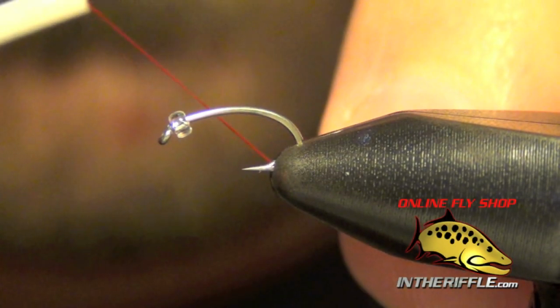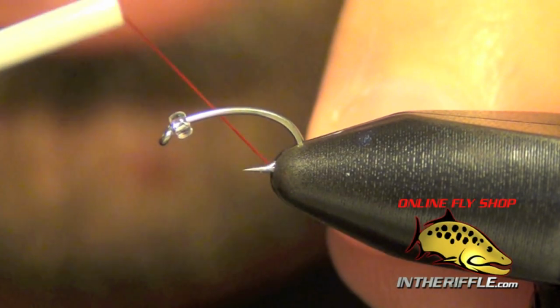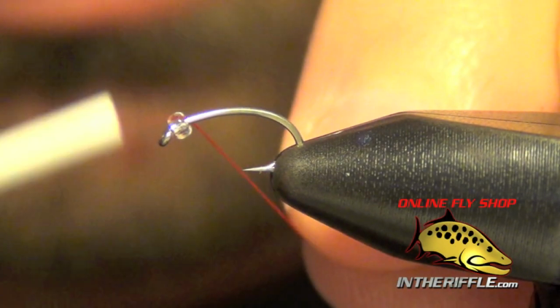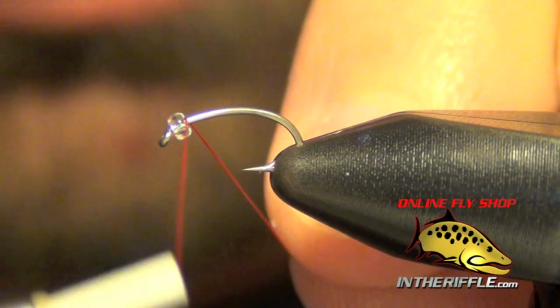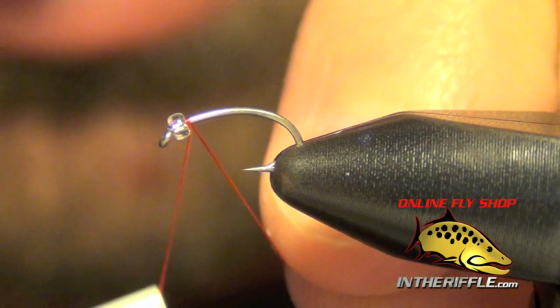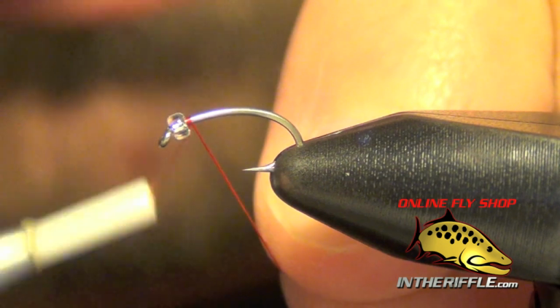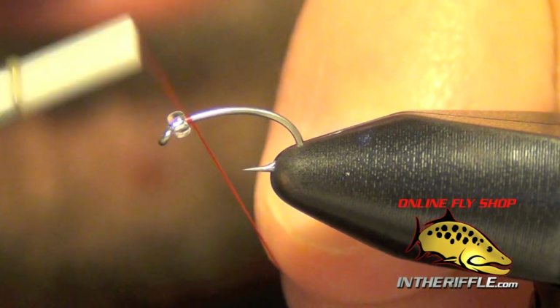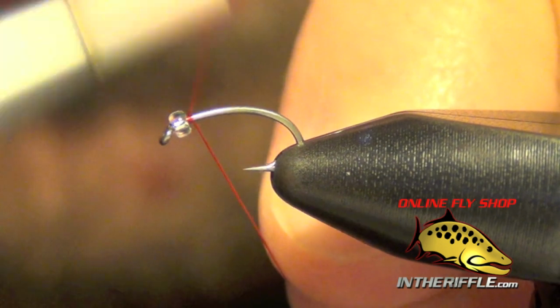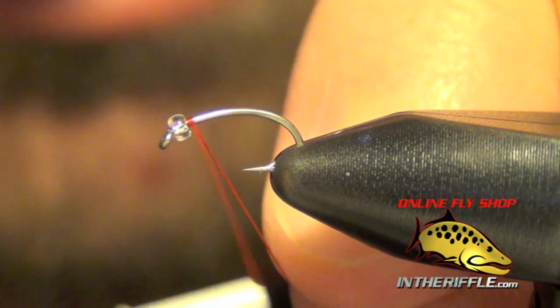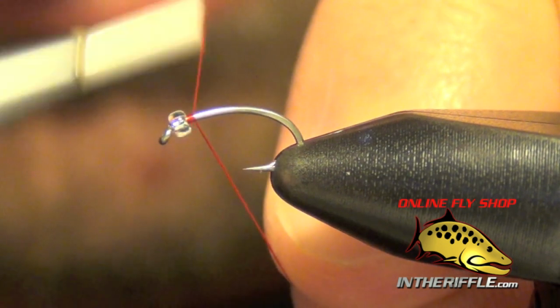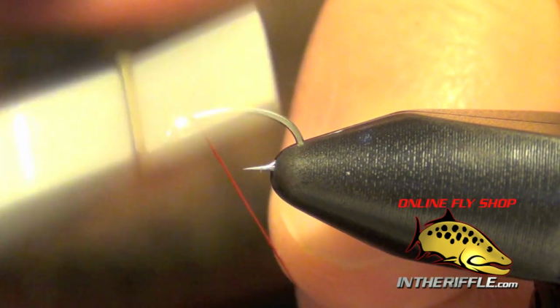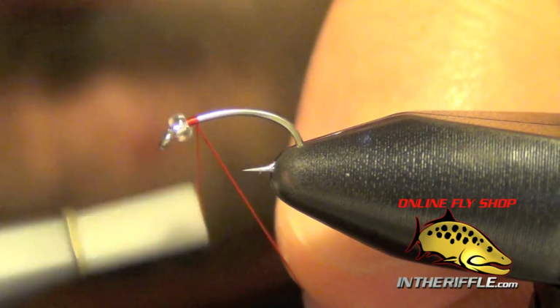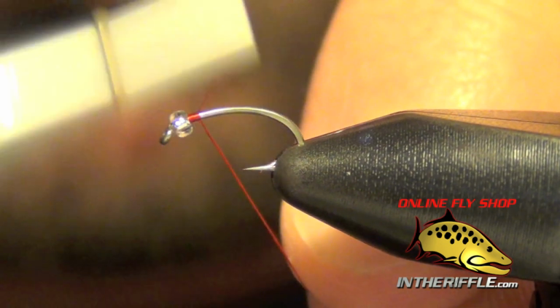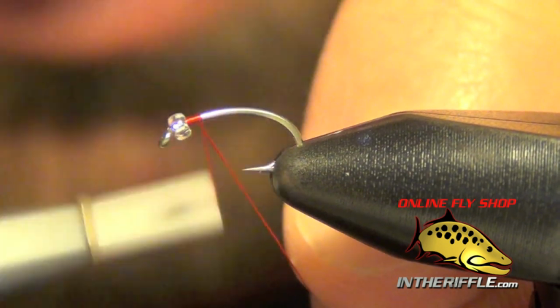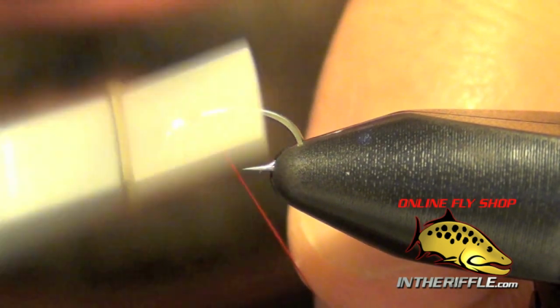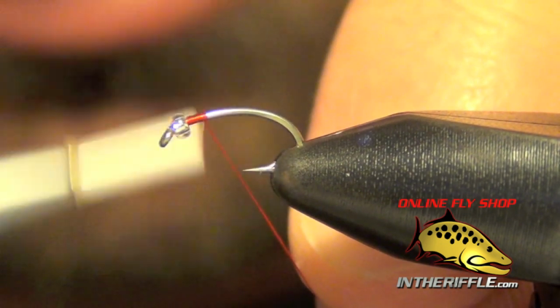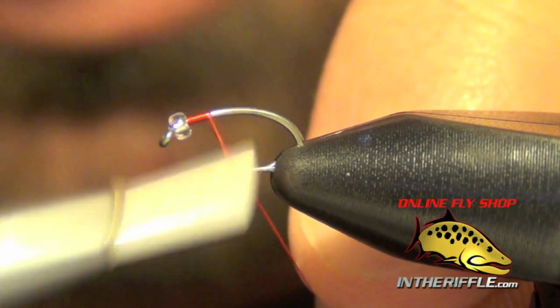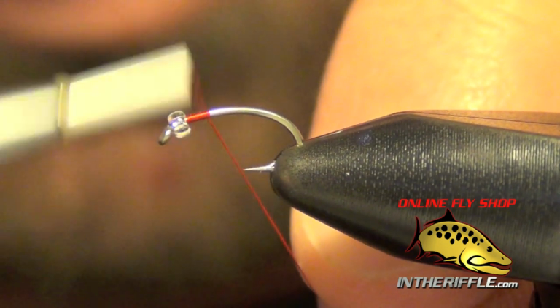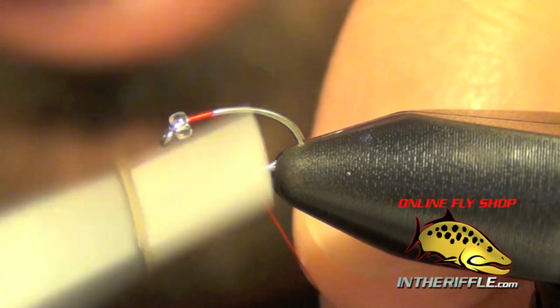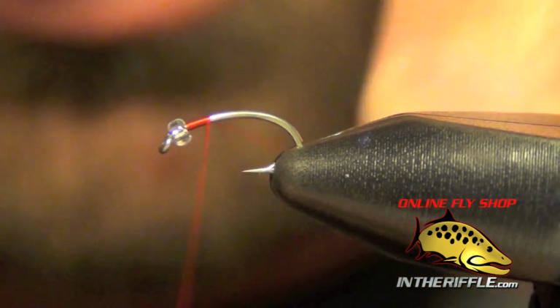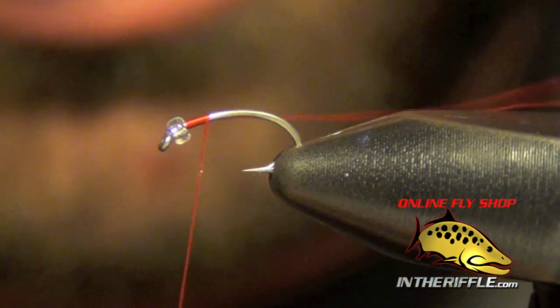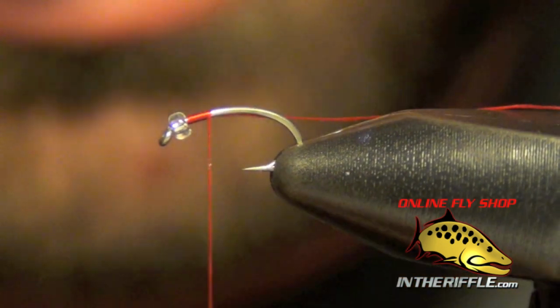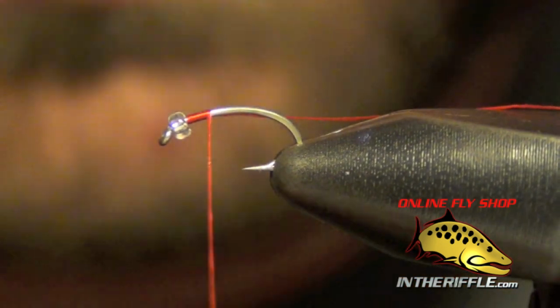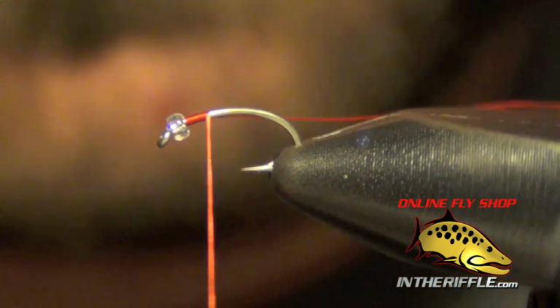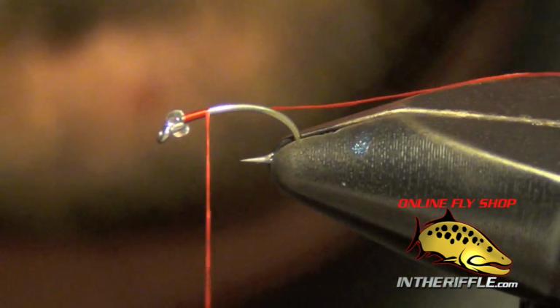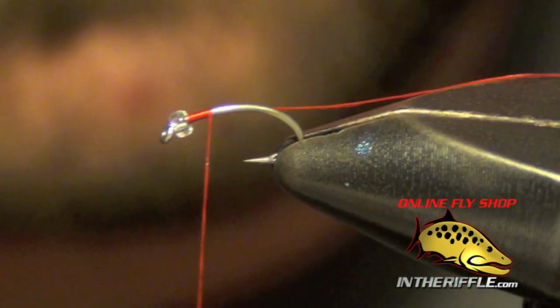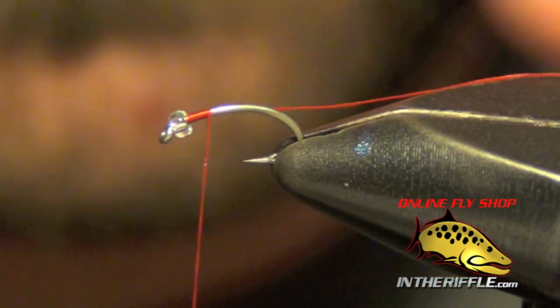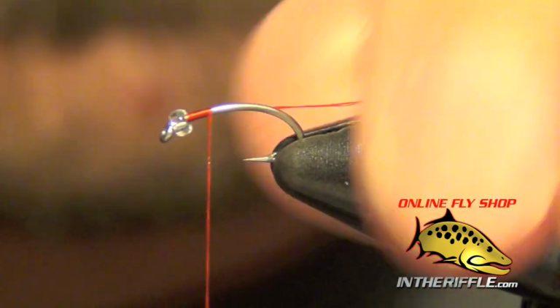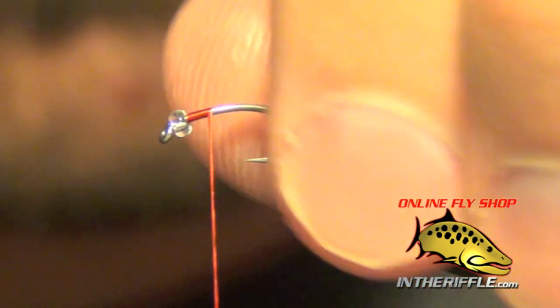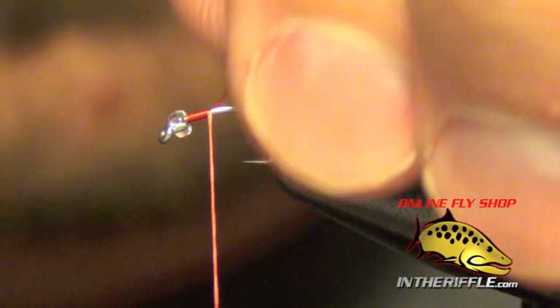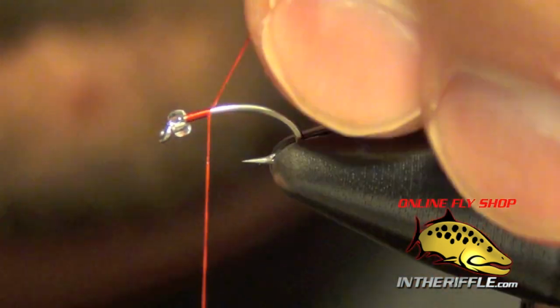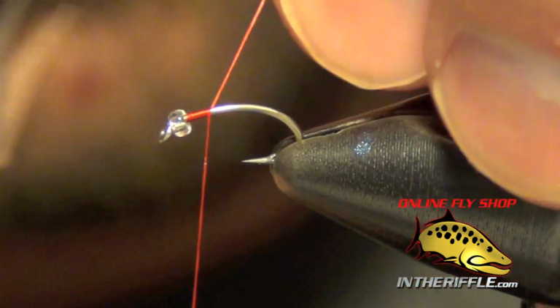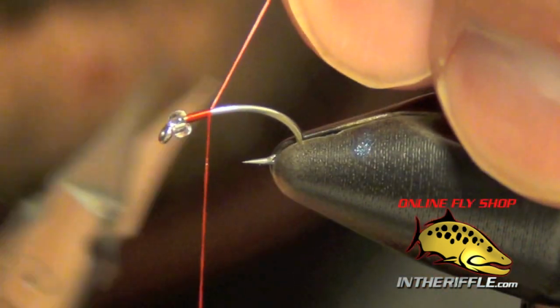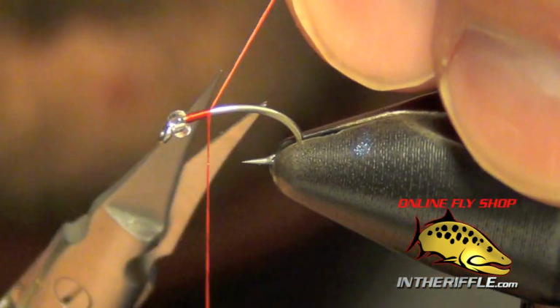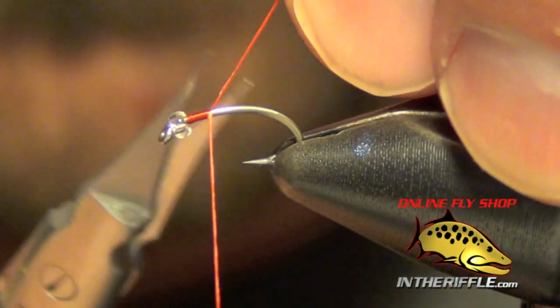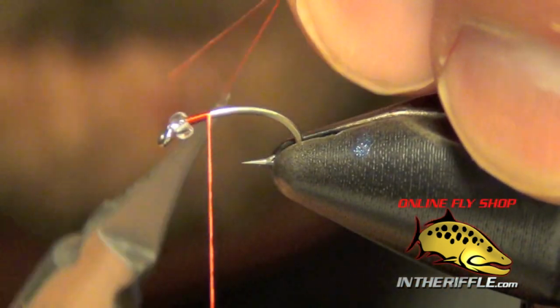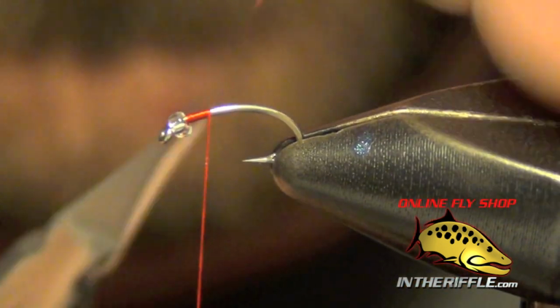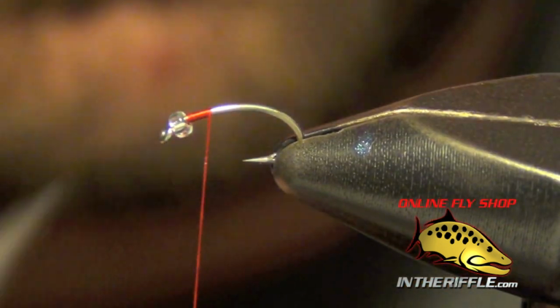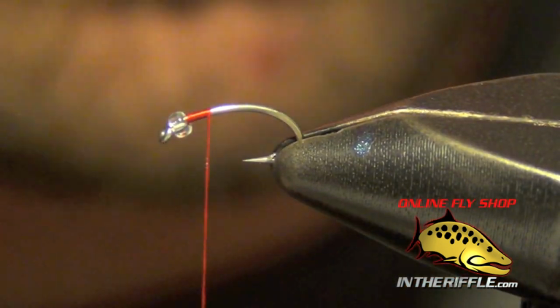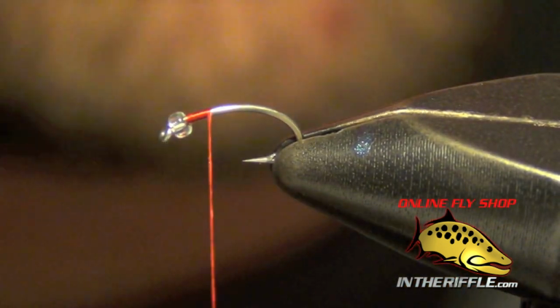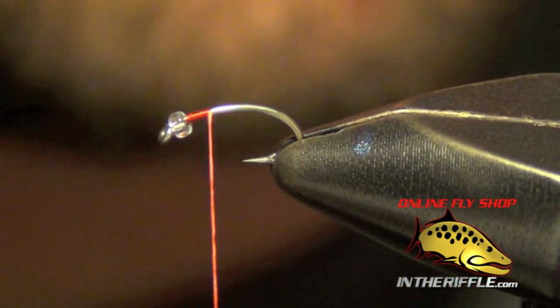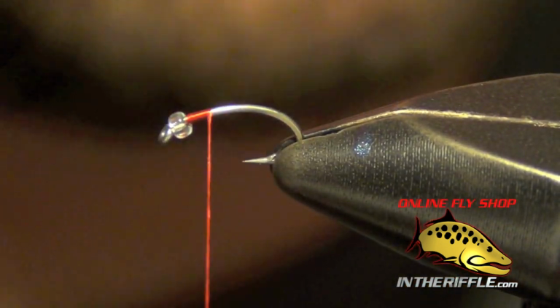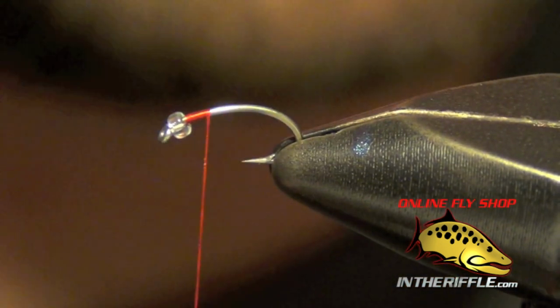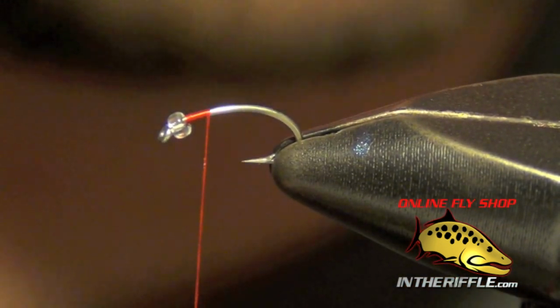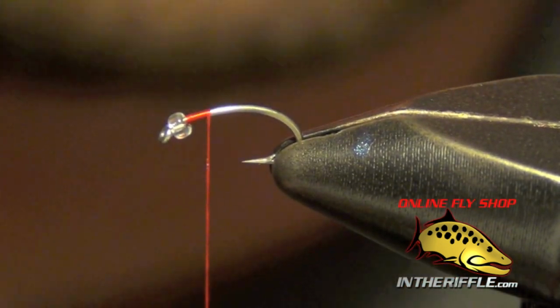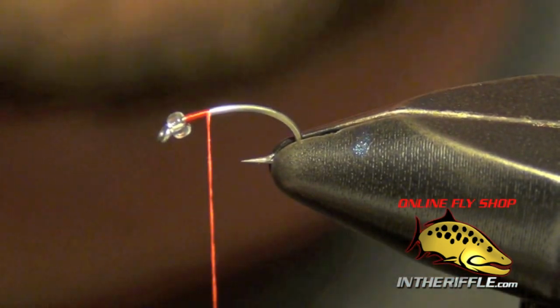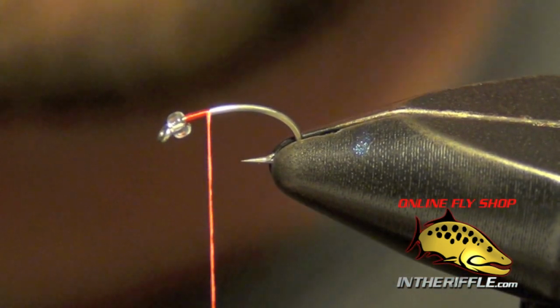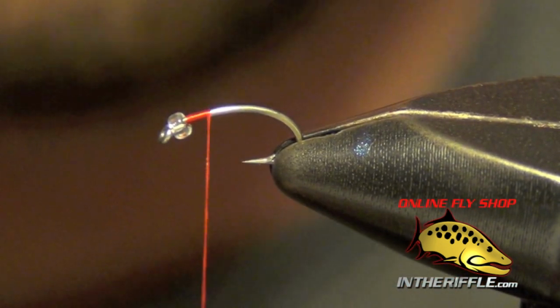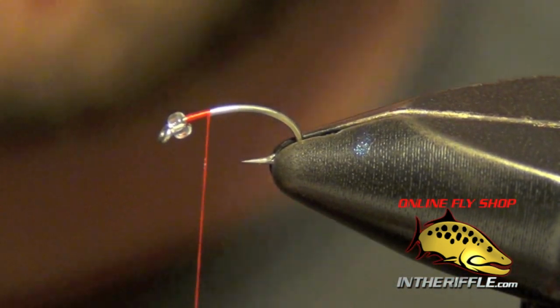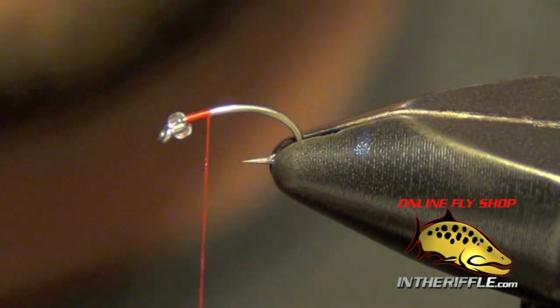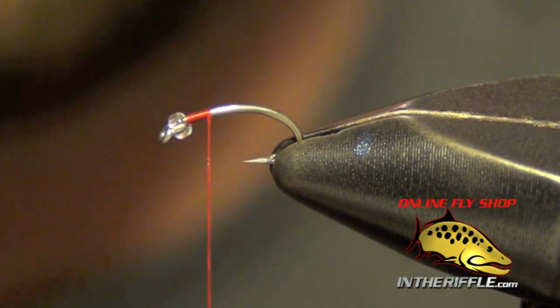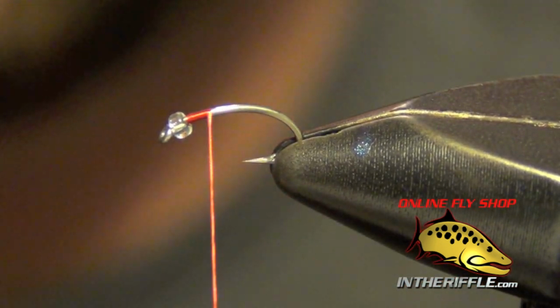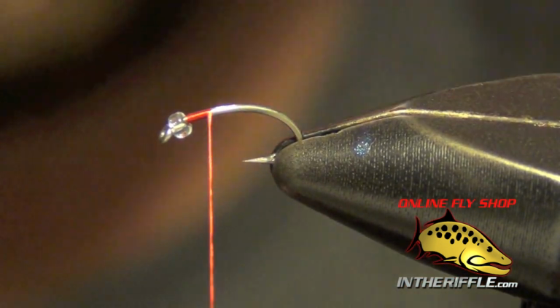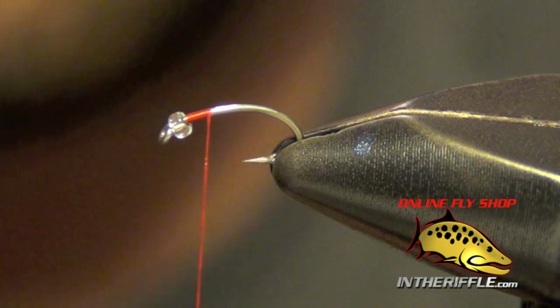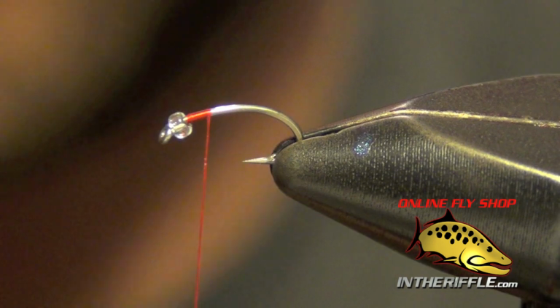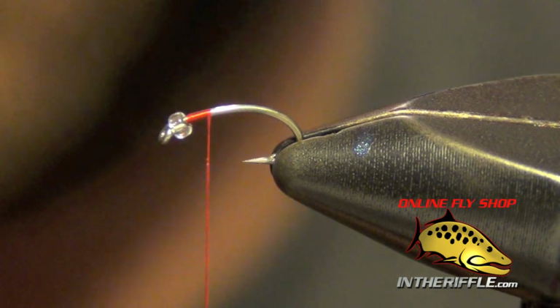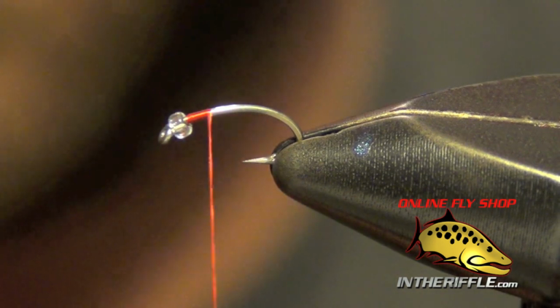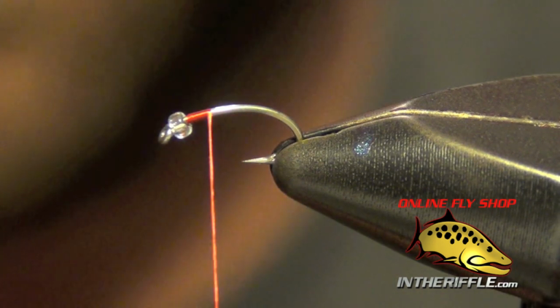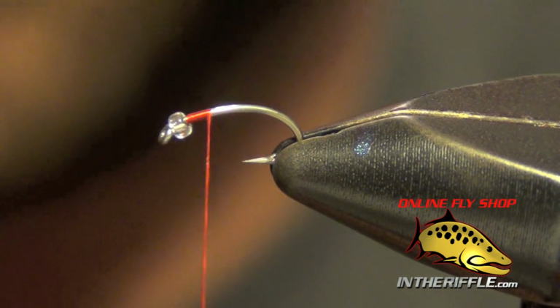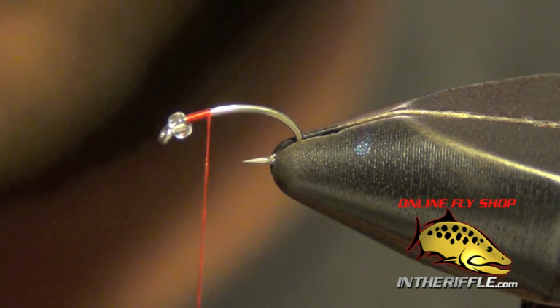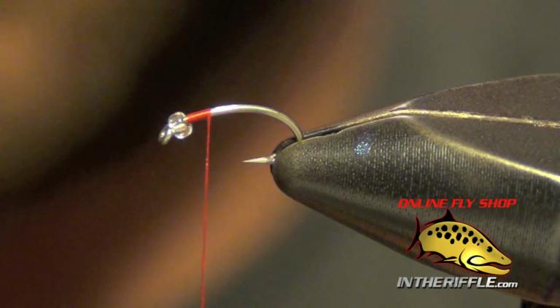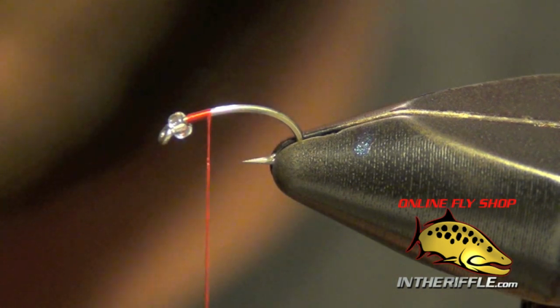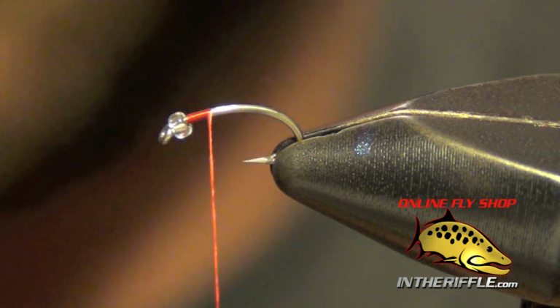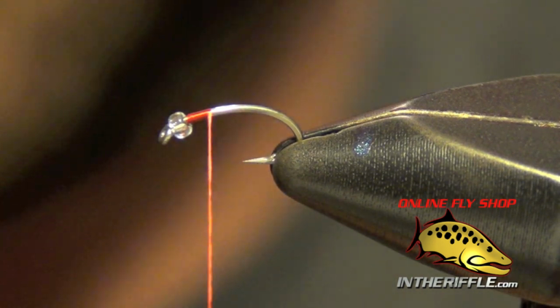Here we're going to tie the Rainbow Warrior. The first thing we're going to do is just get our thread started.